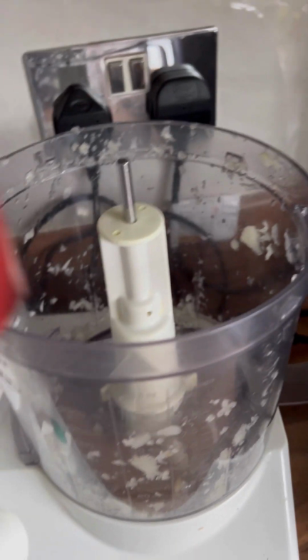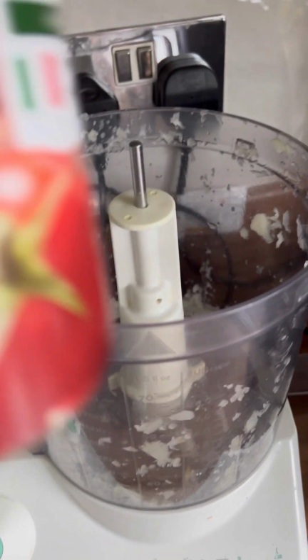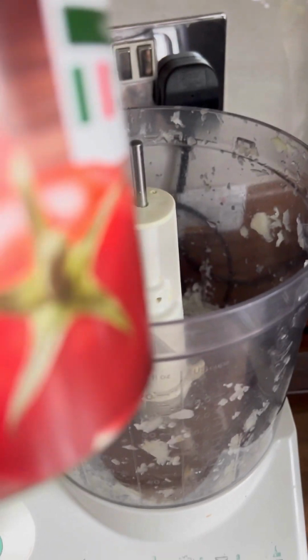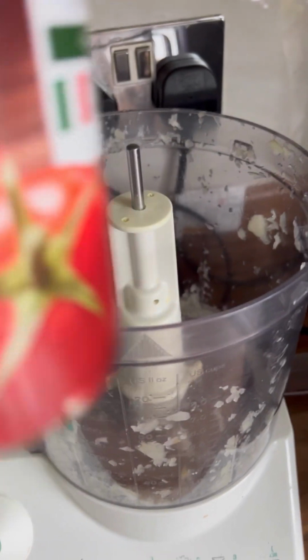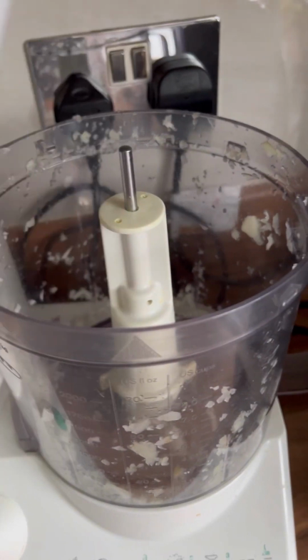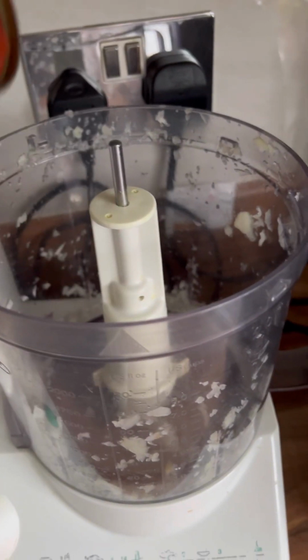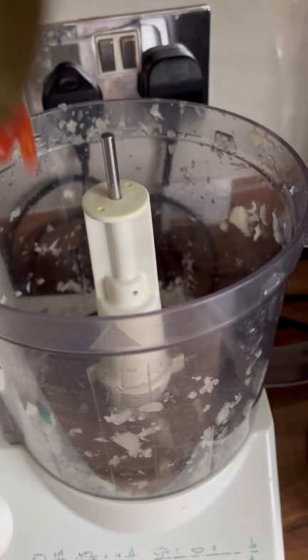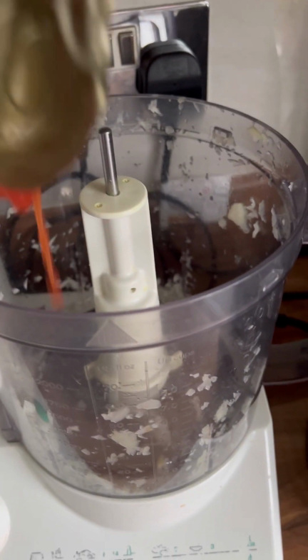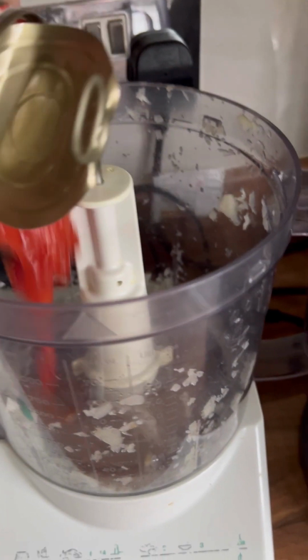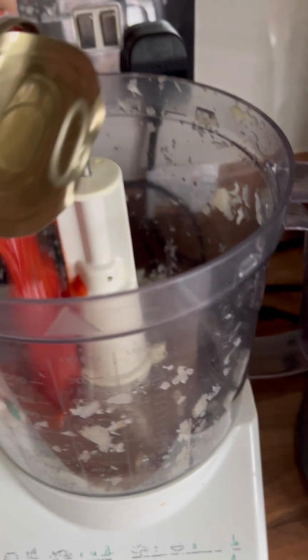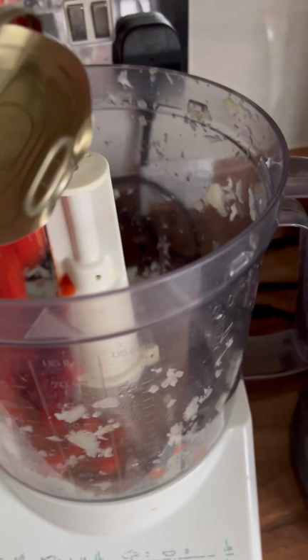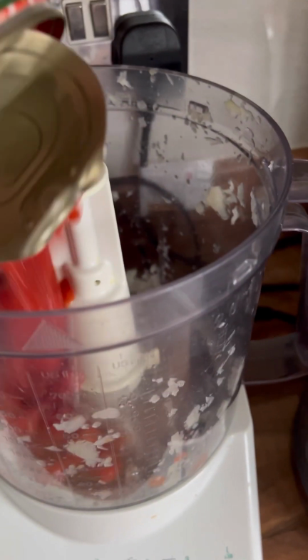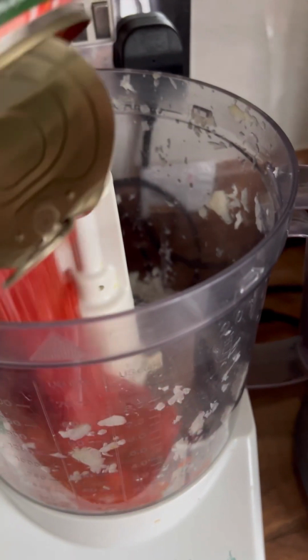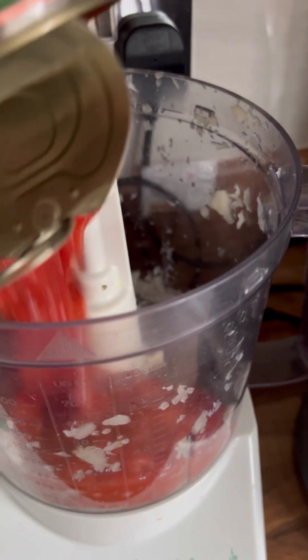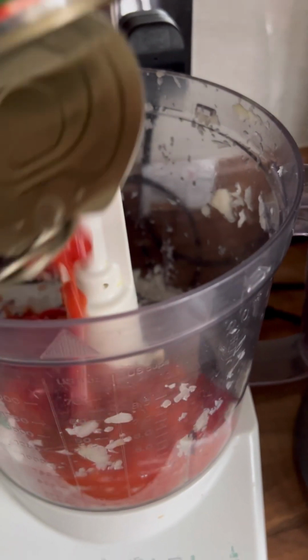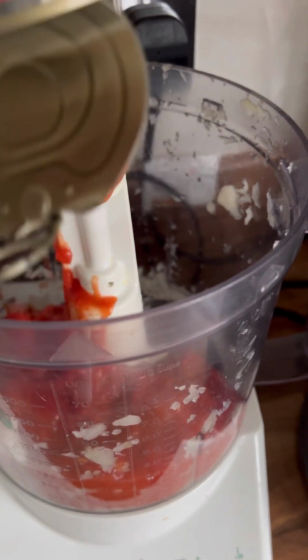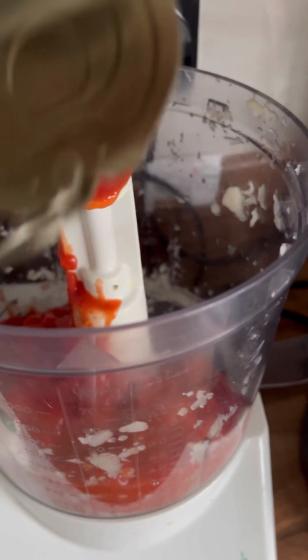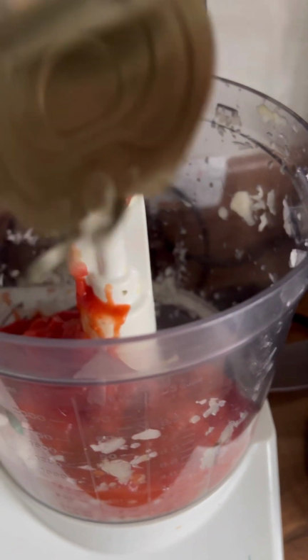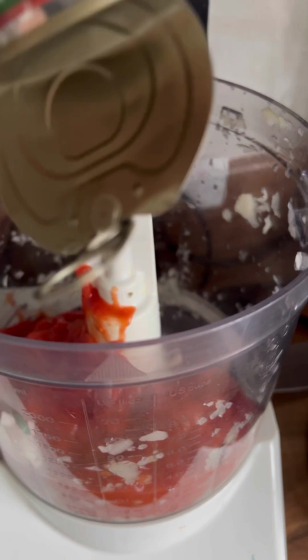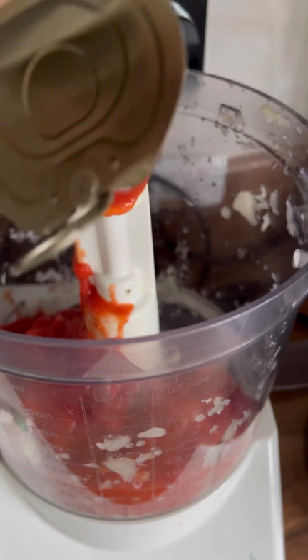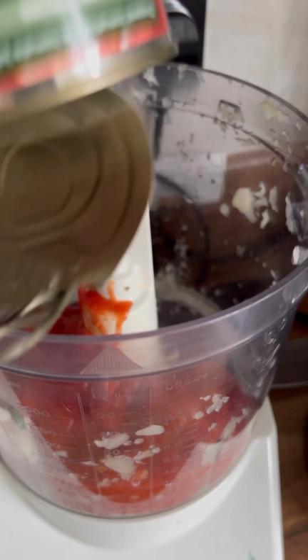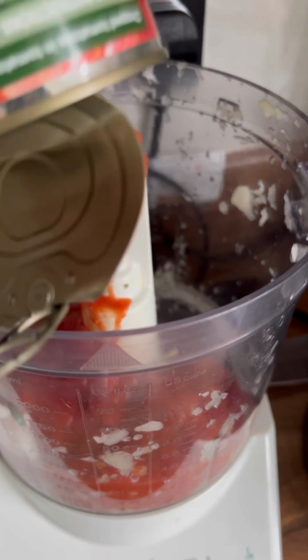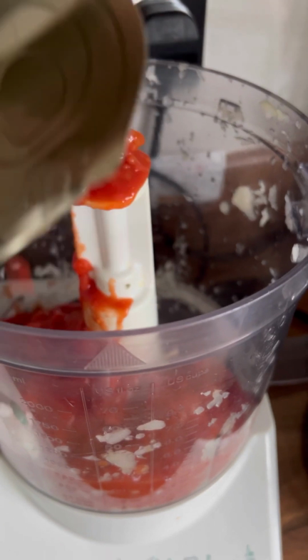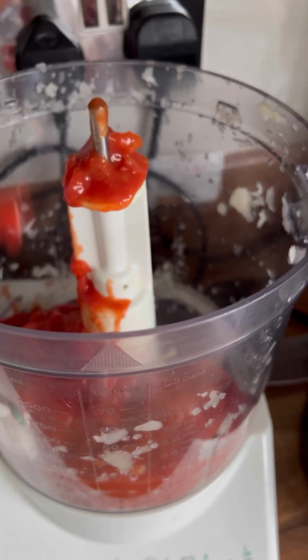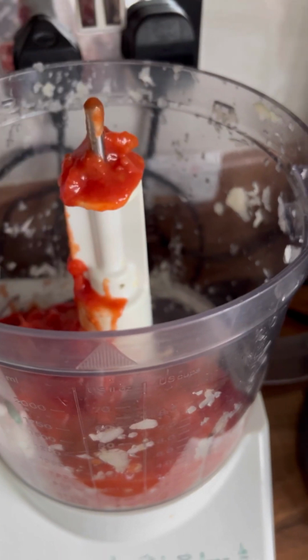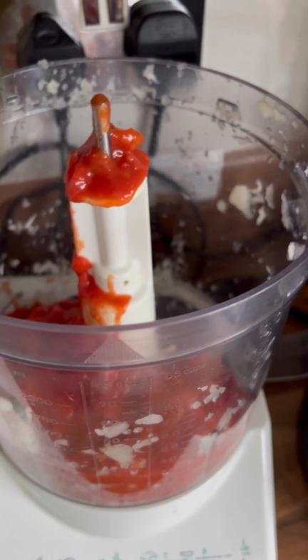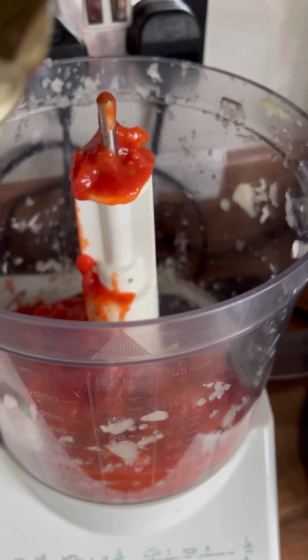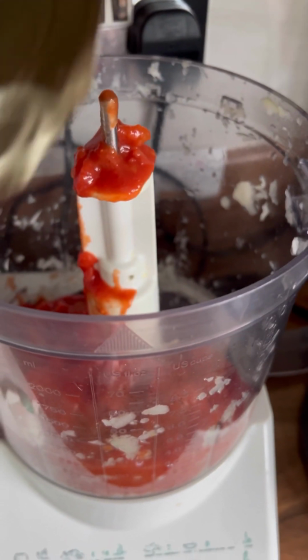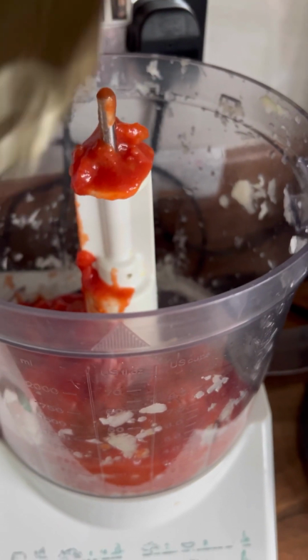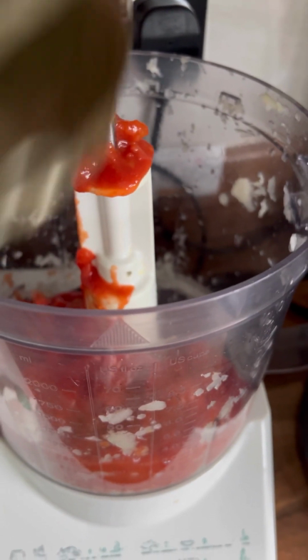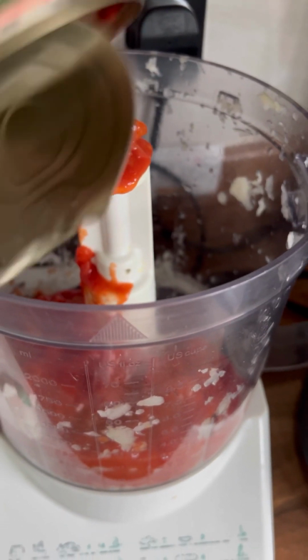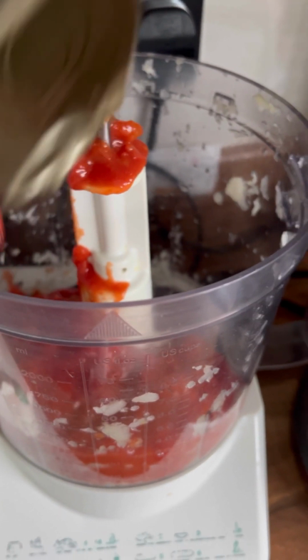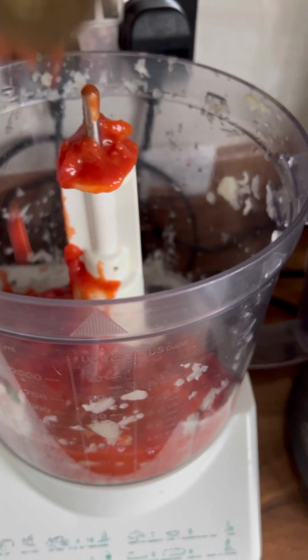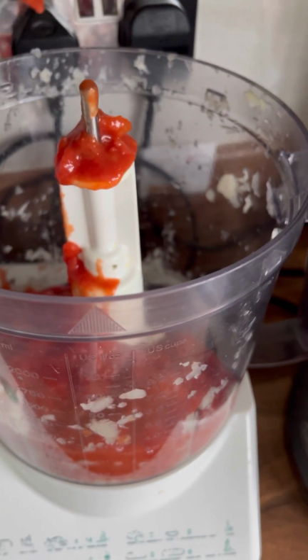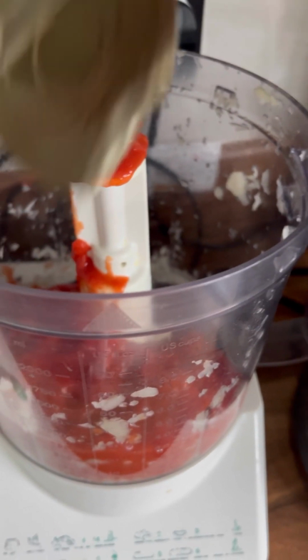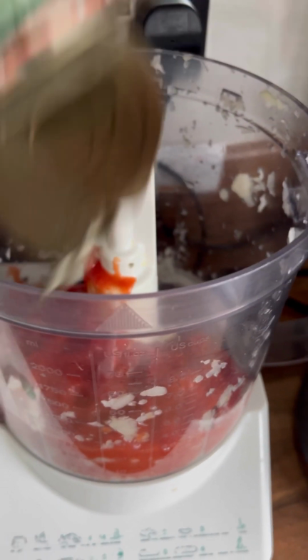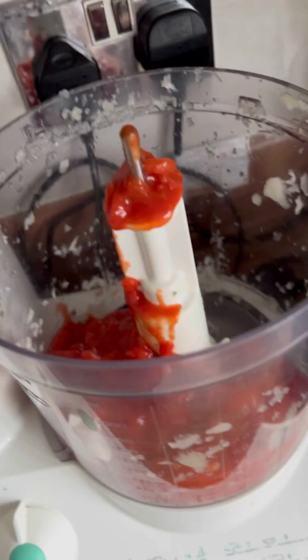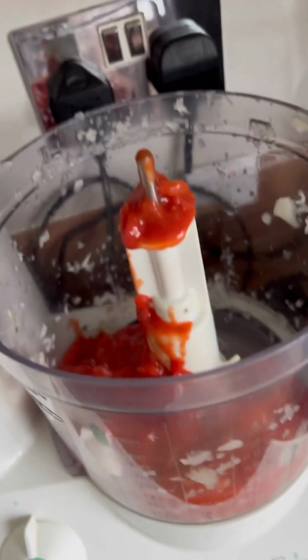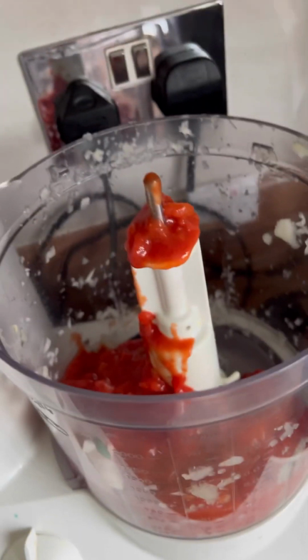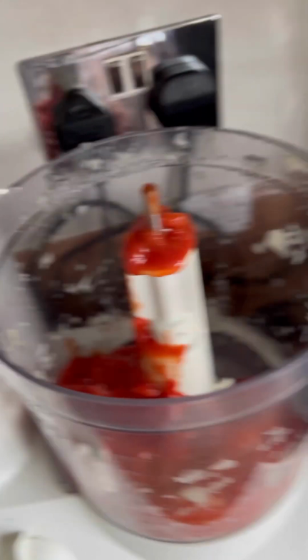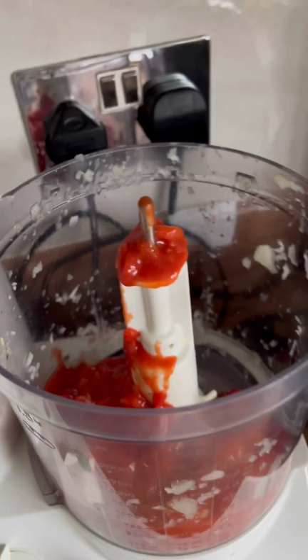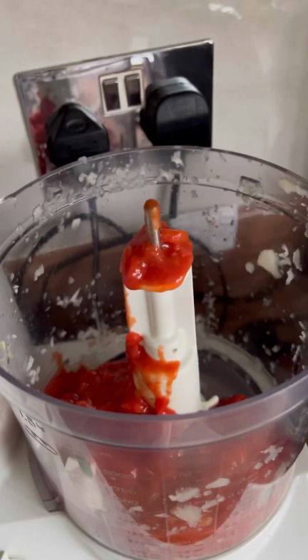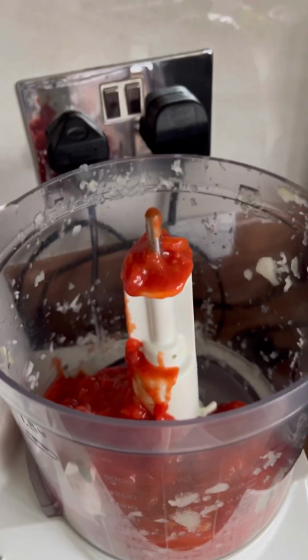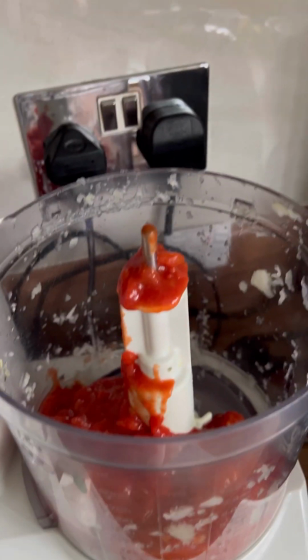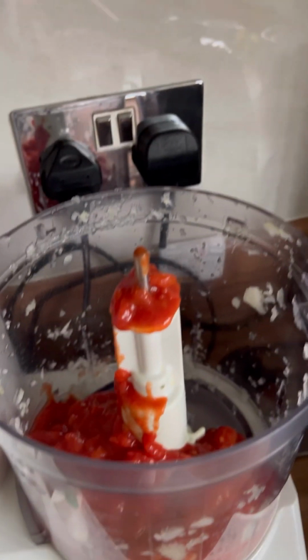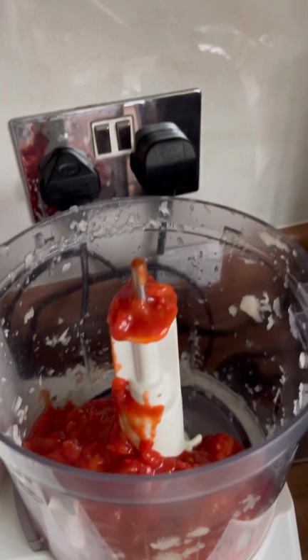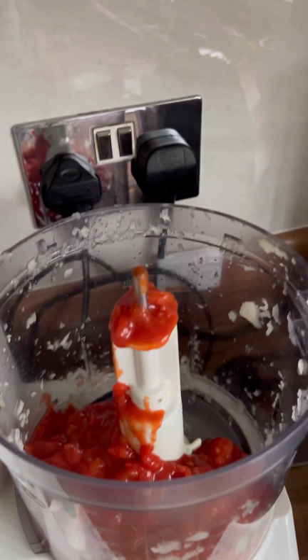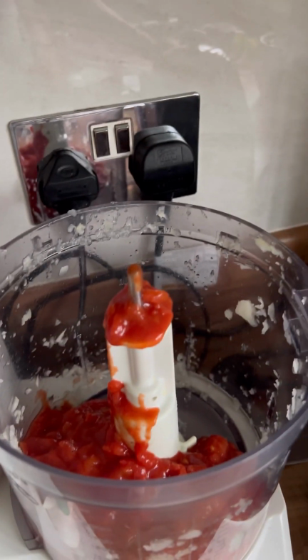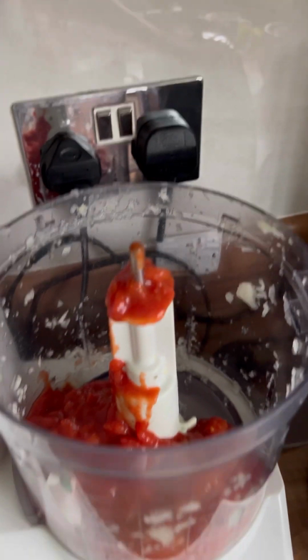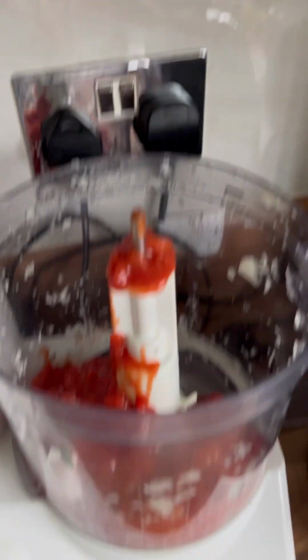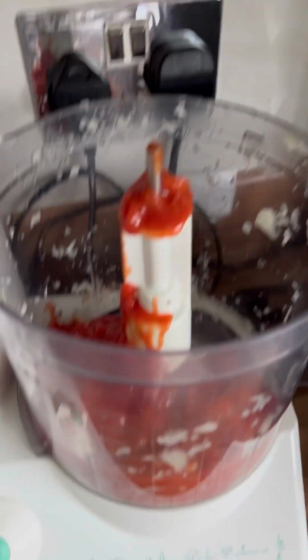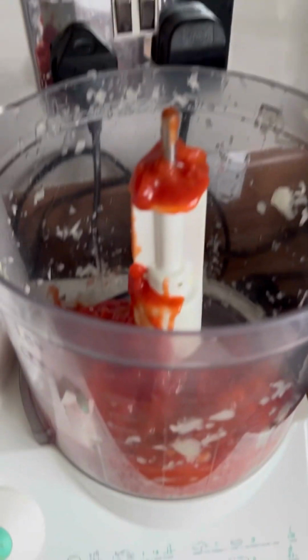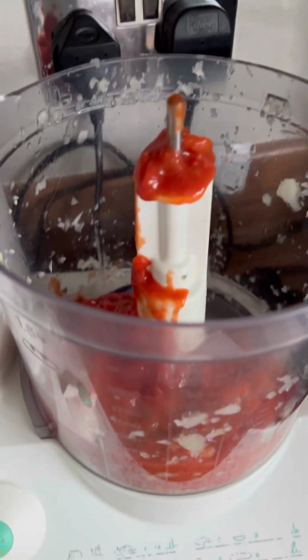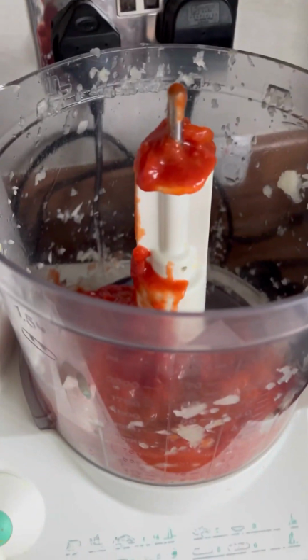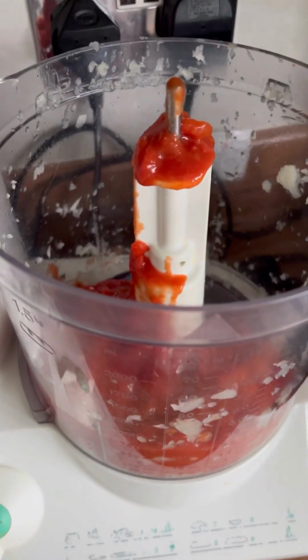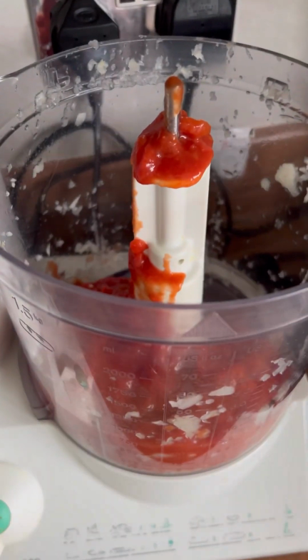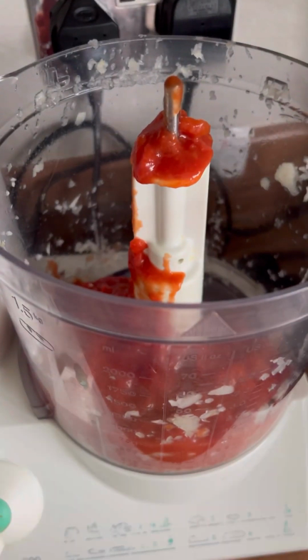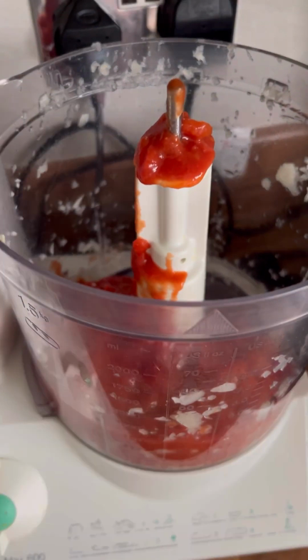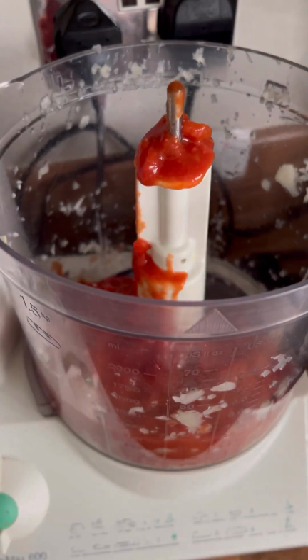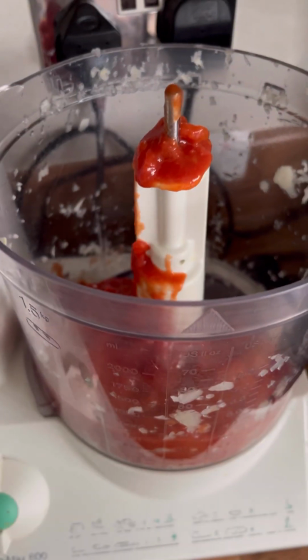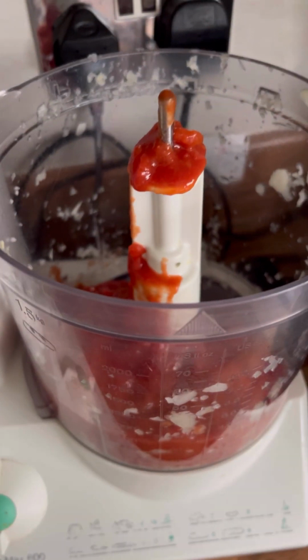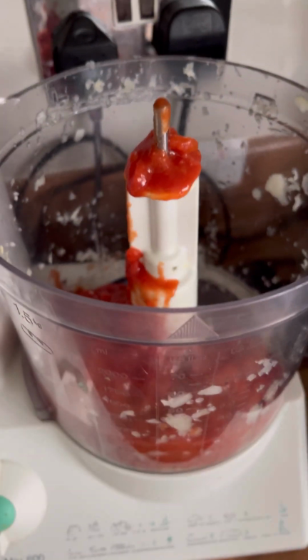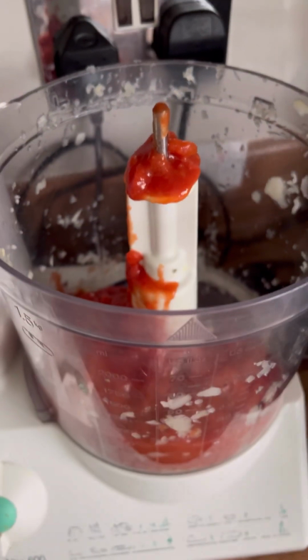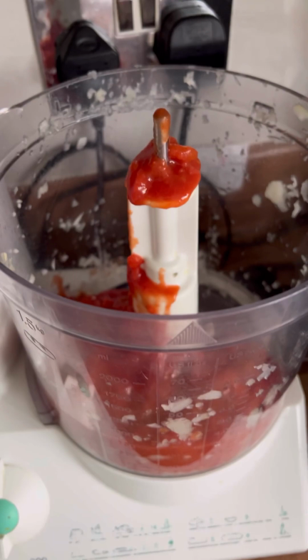In the meantime, add your tomatoes to the food processor — the whole tin — and just whiz that up until they're fully blitzed.